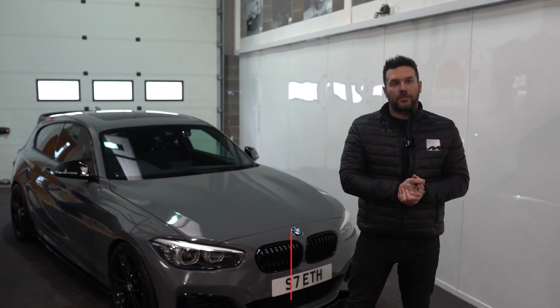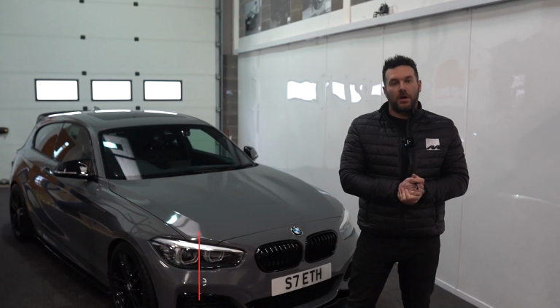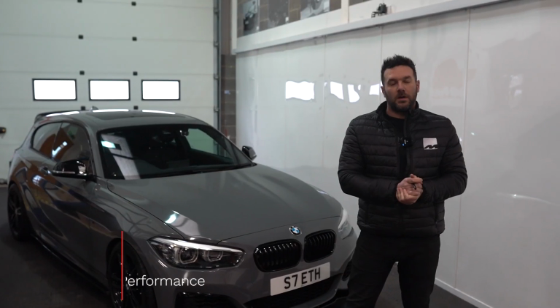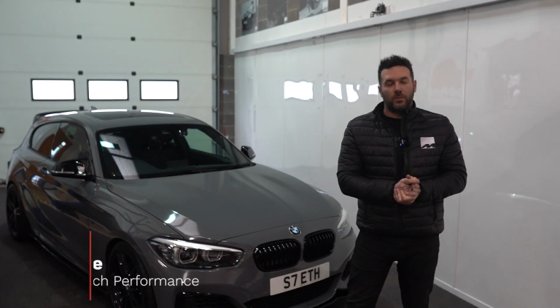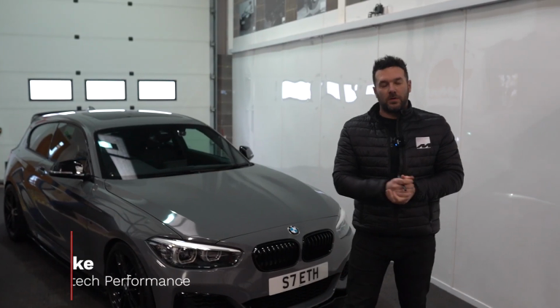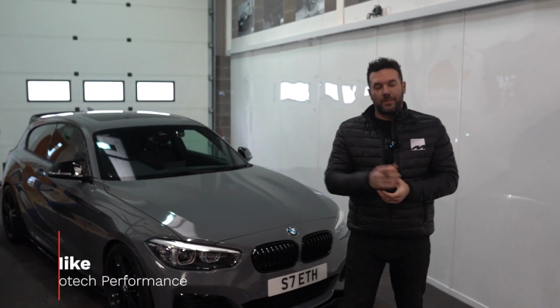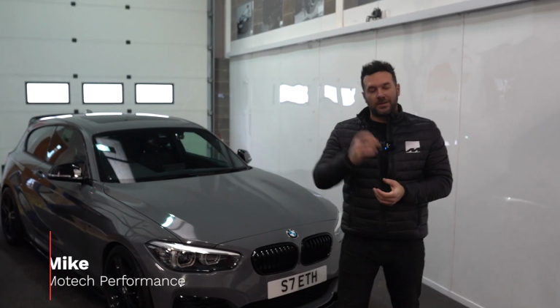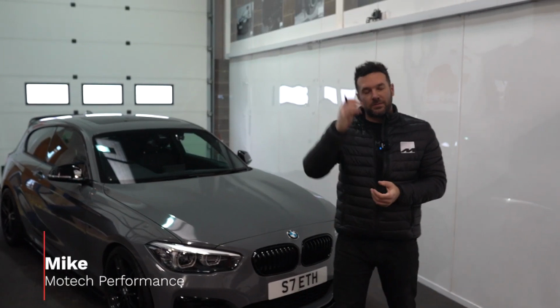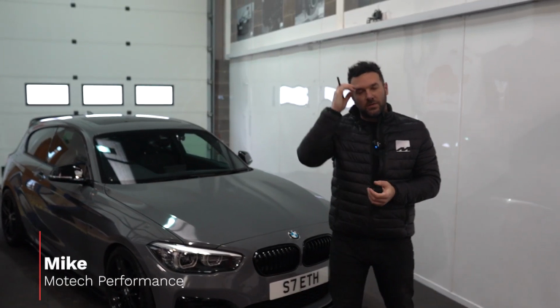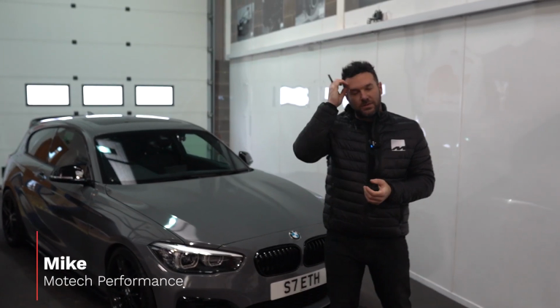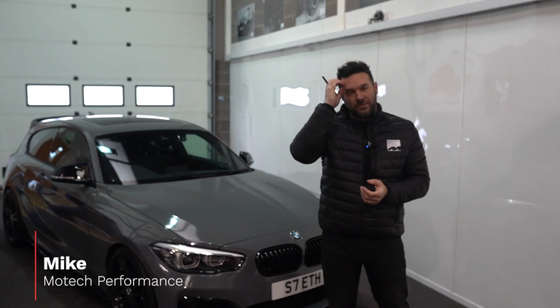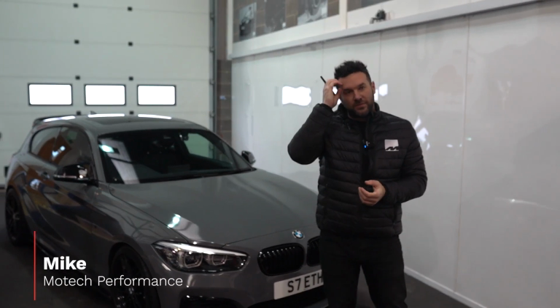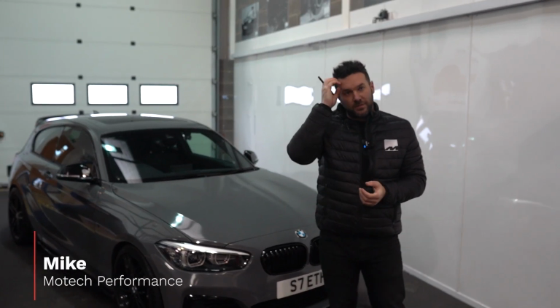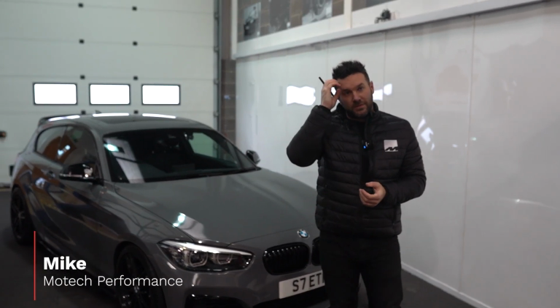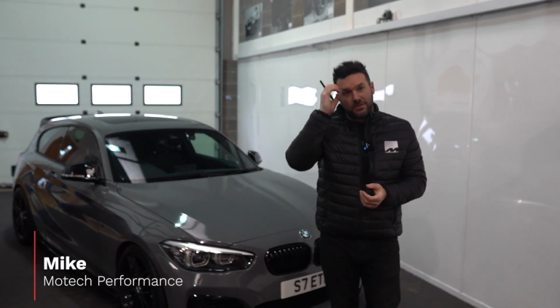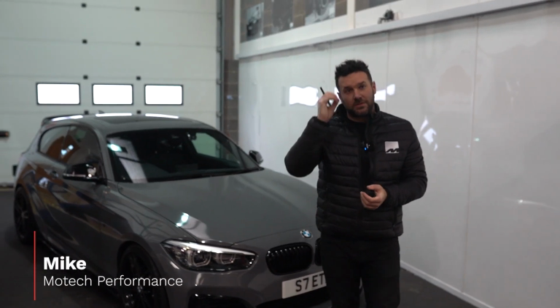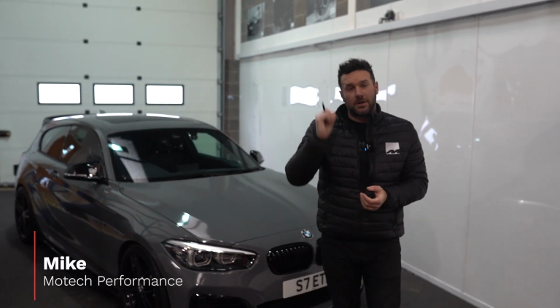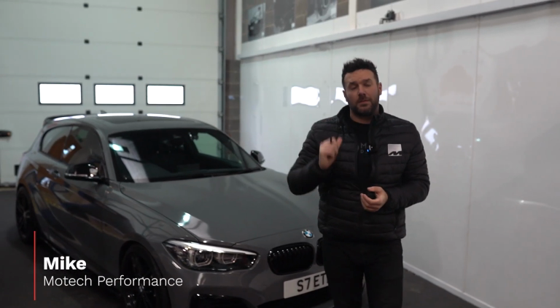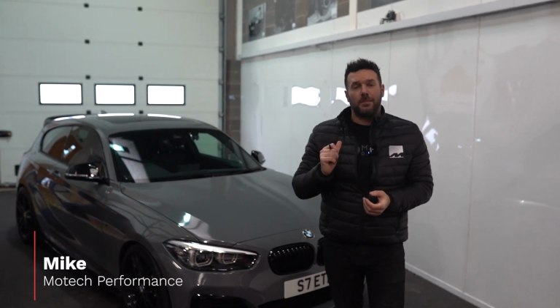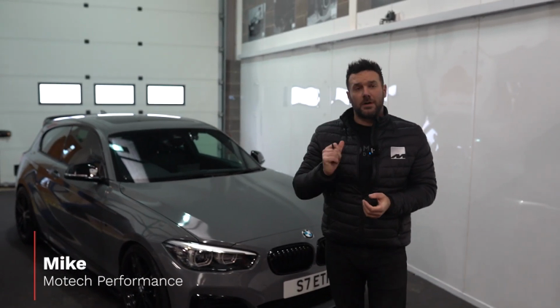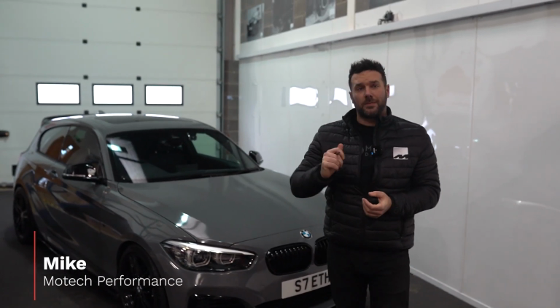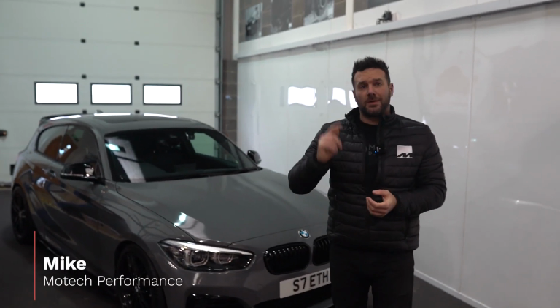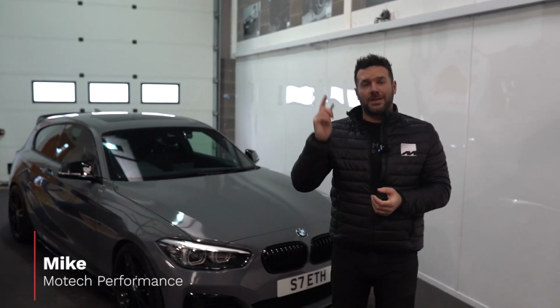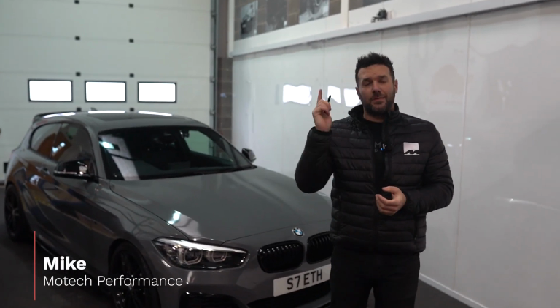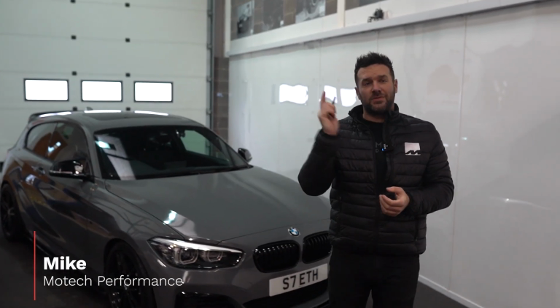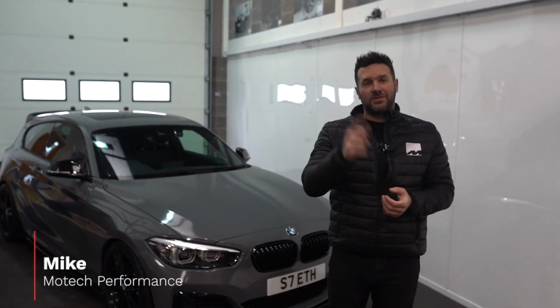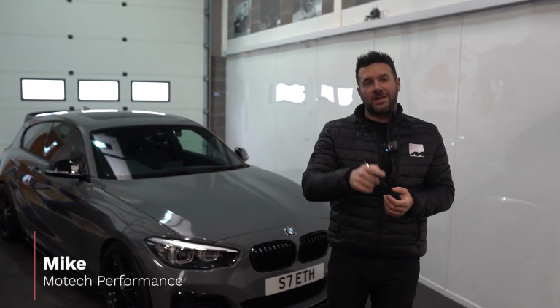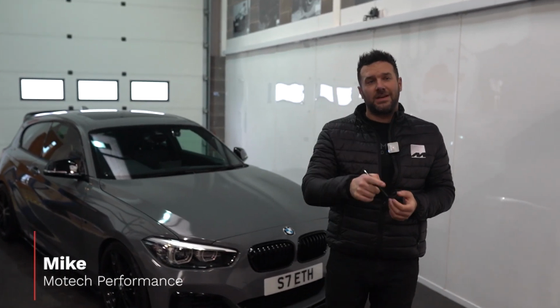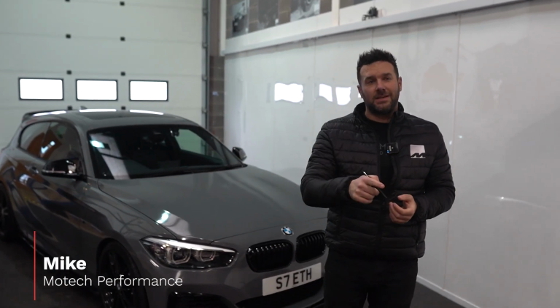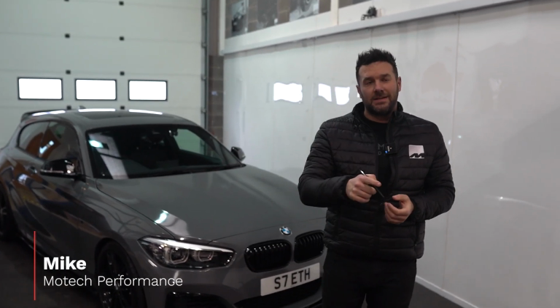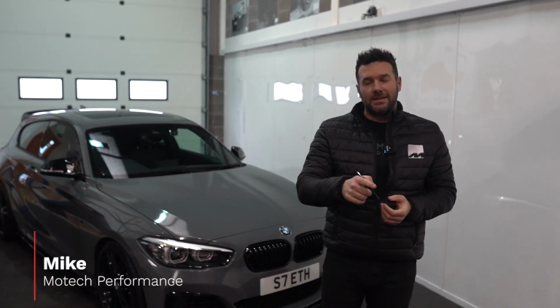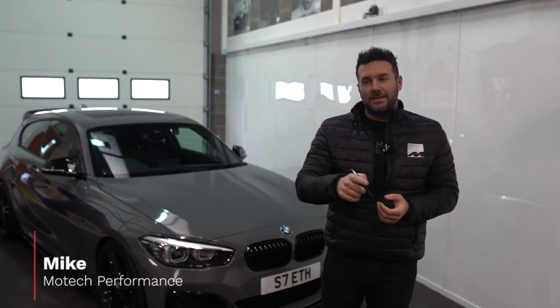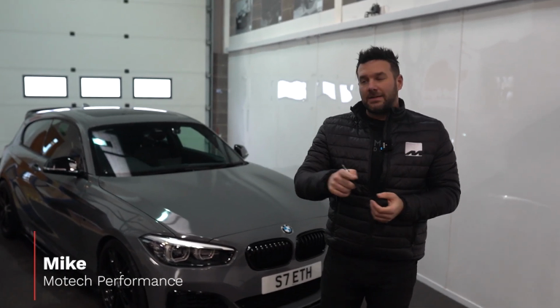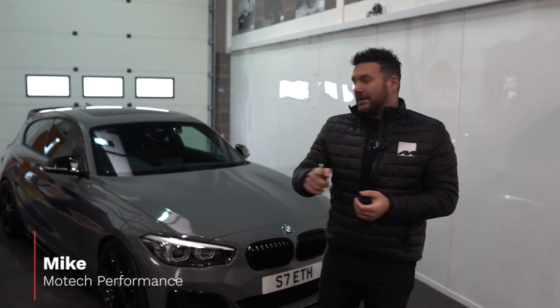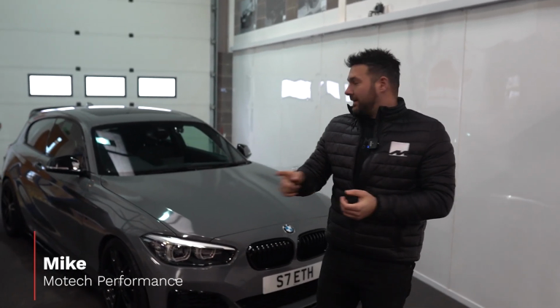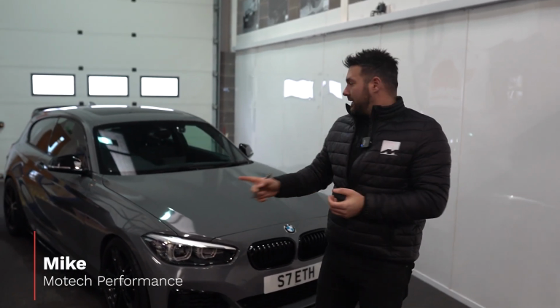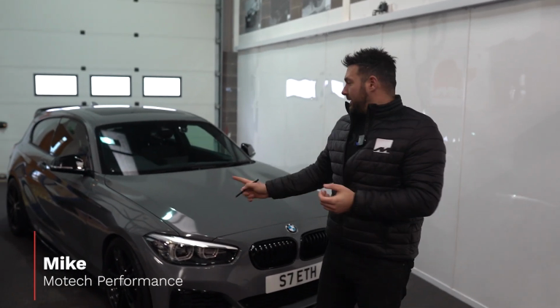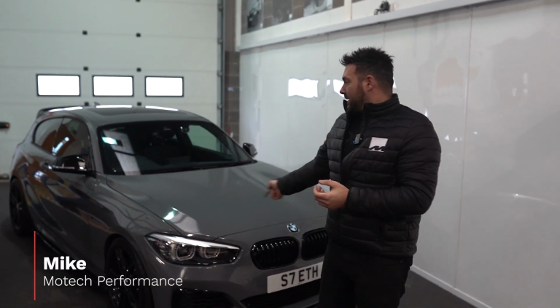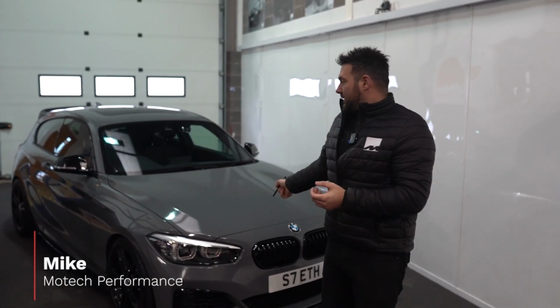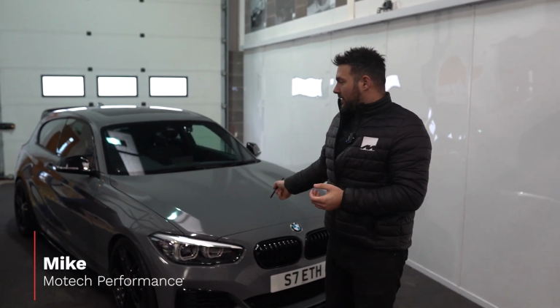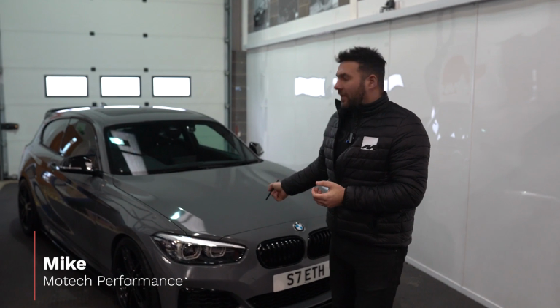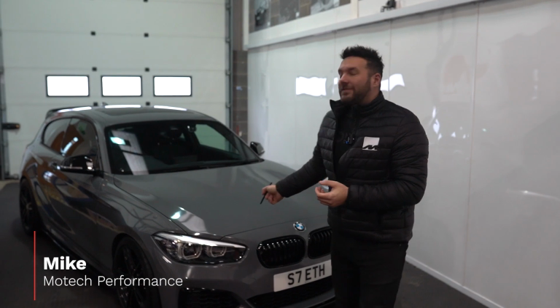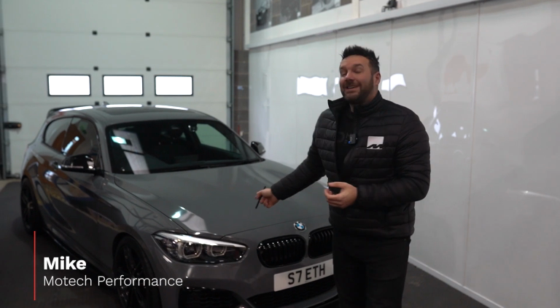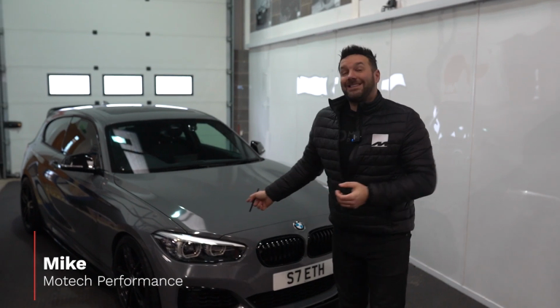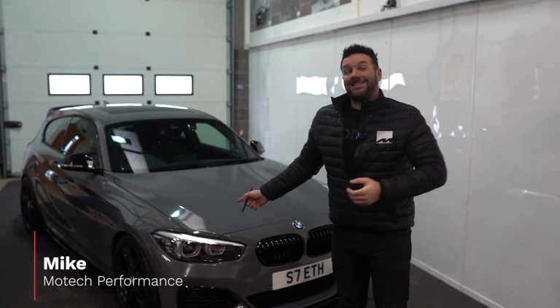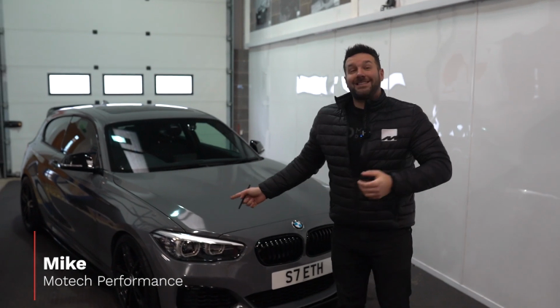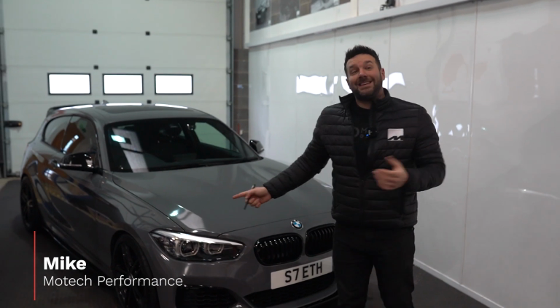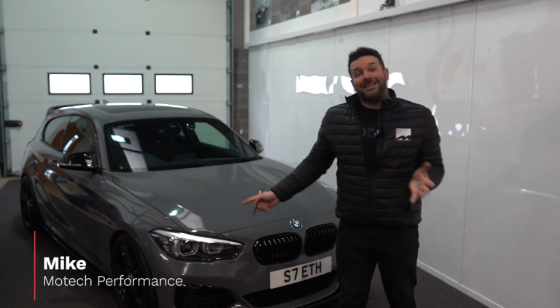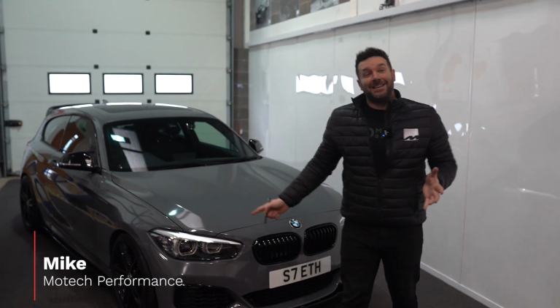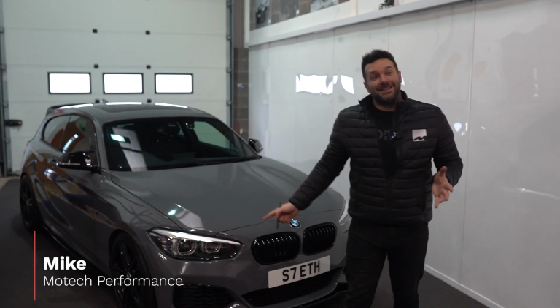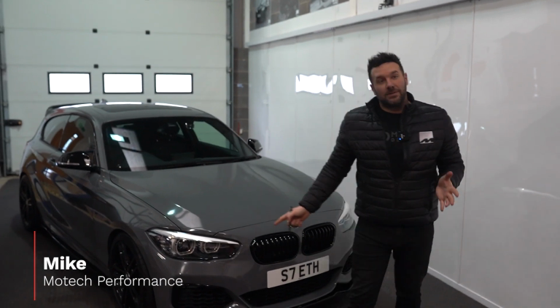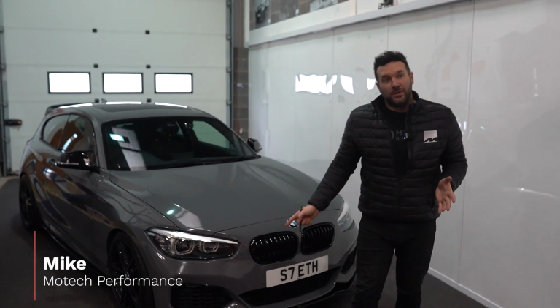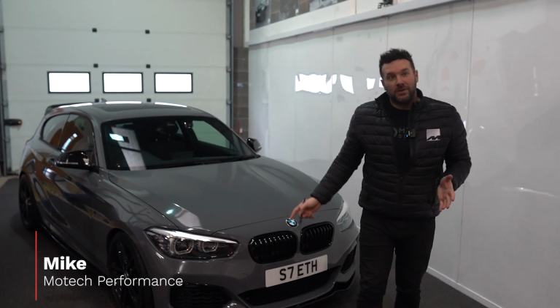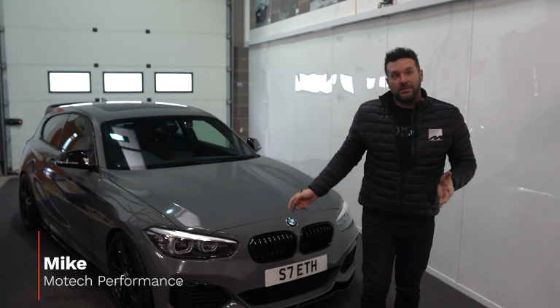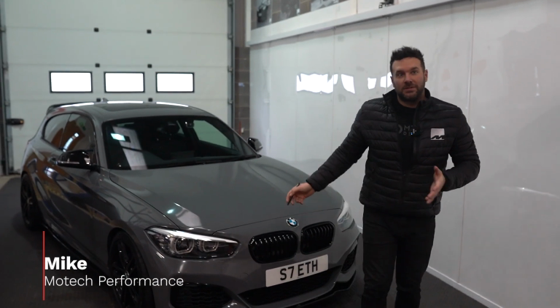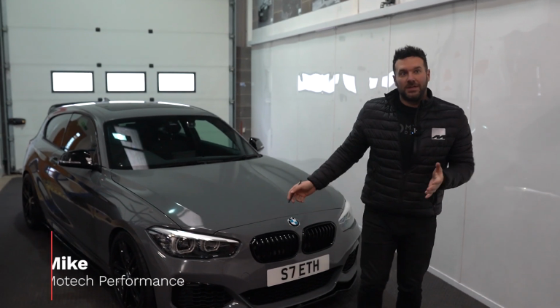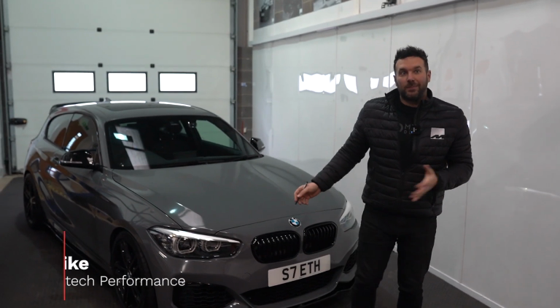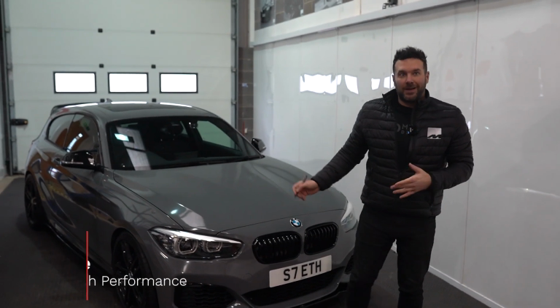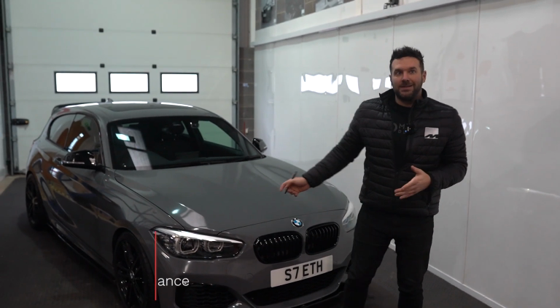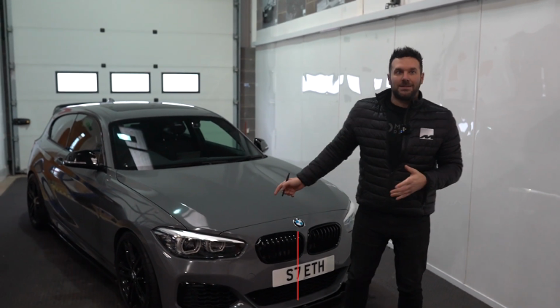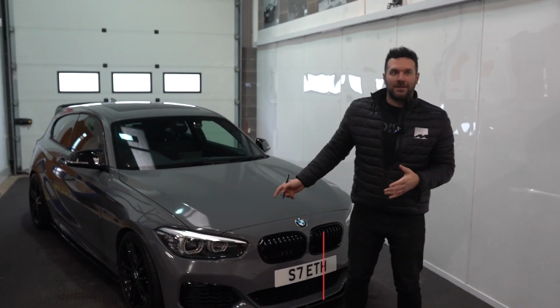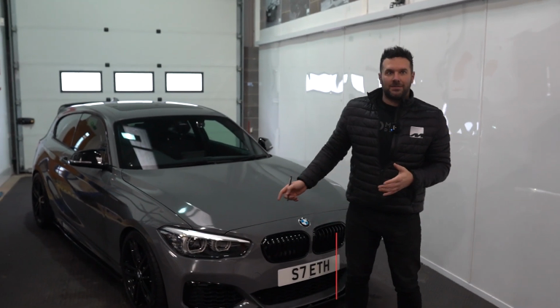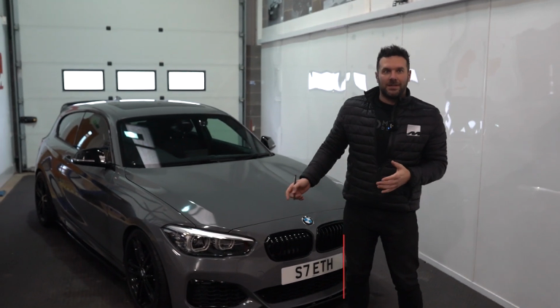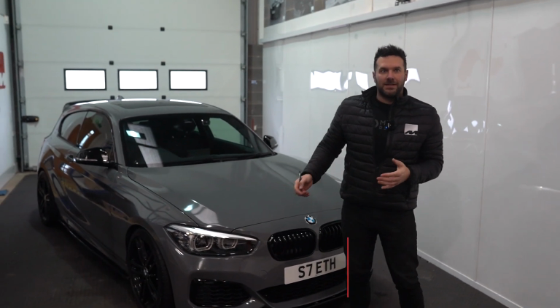Hi, welcome back to Motor Performance. I'm Mike, behind the camera it's Jay. We don't often get to see these — we used to see plenty of these.